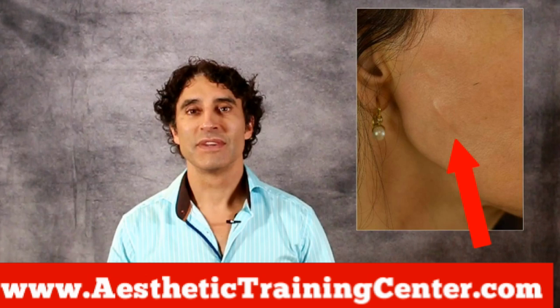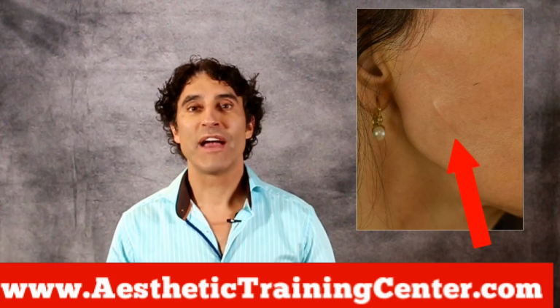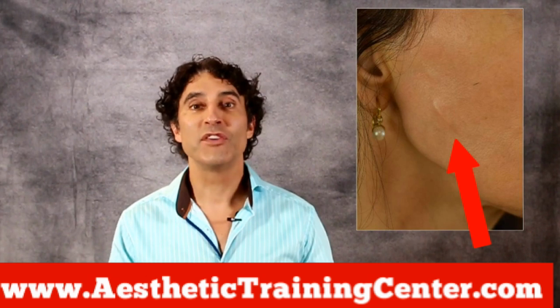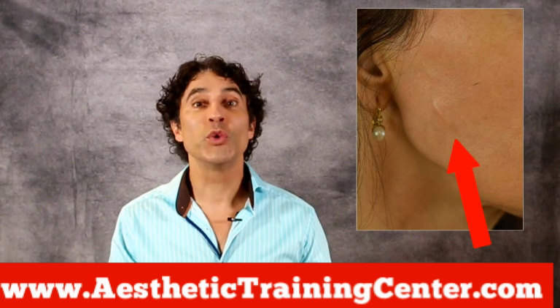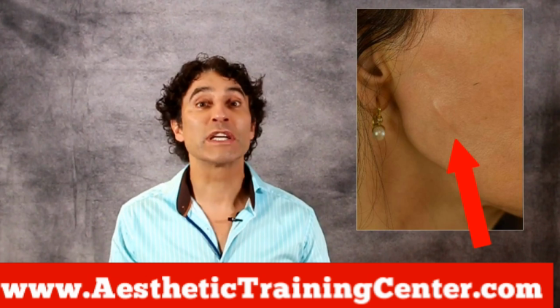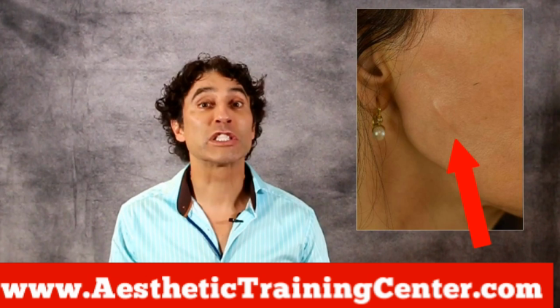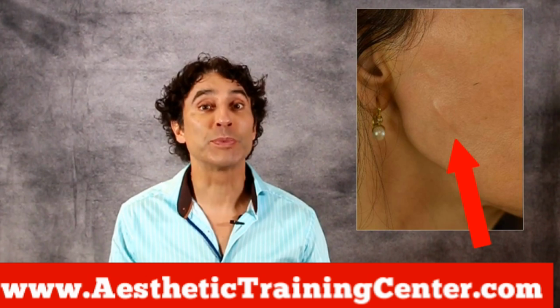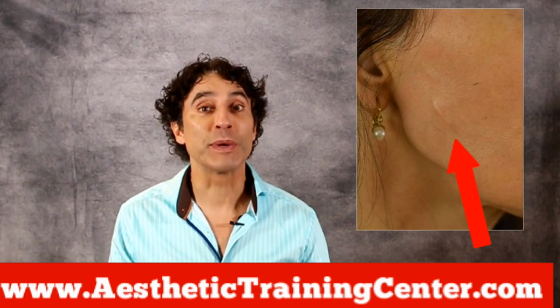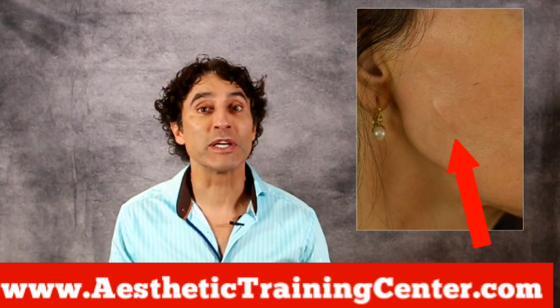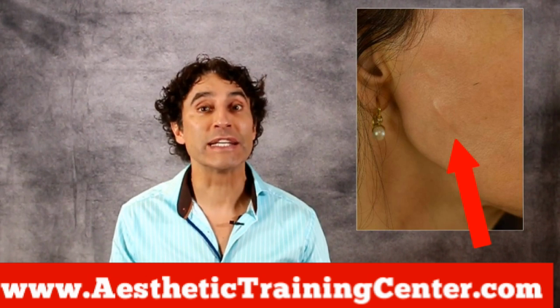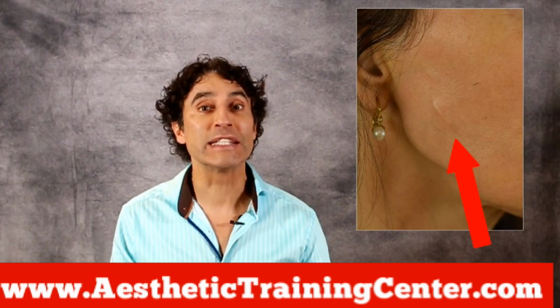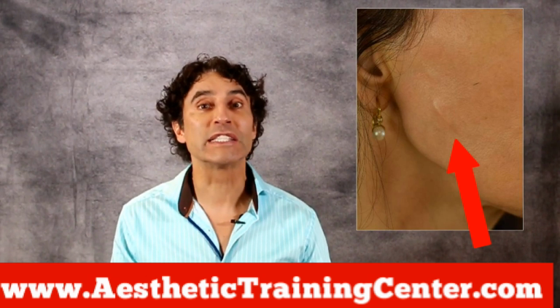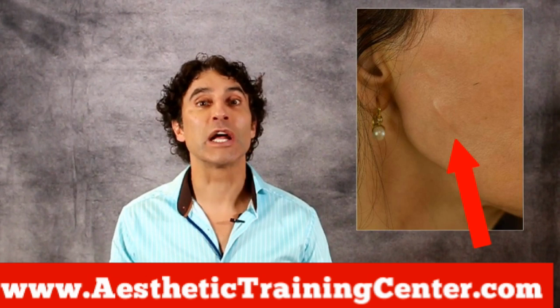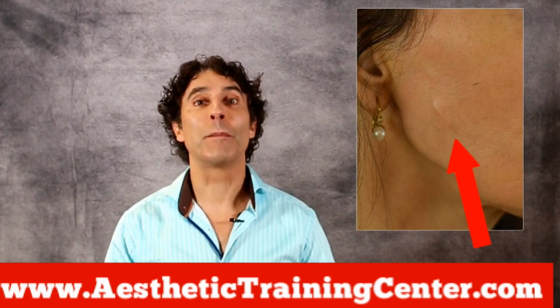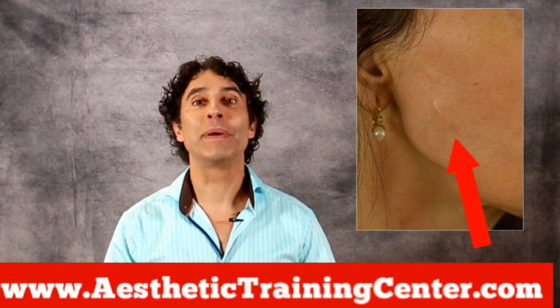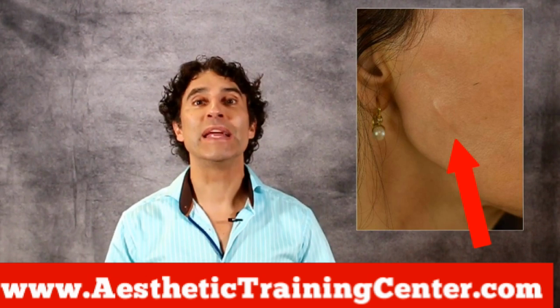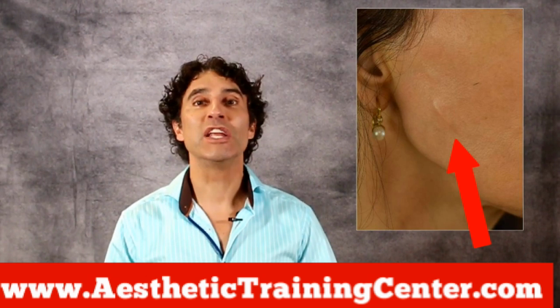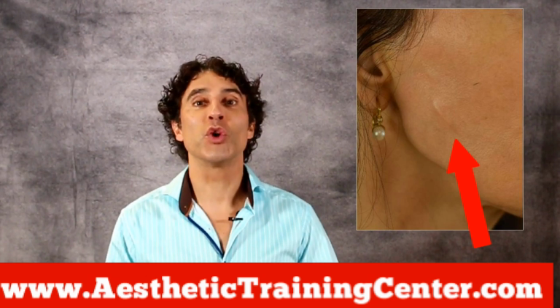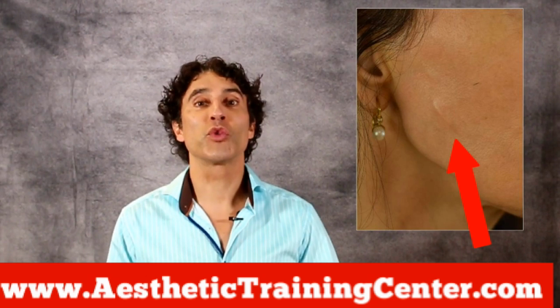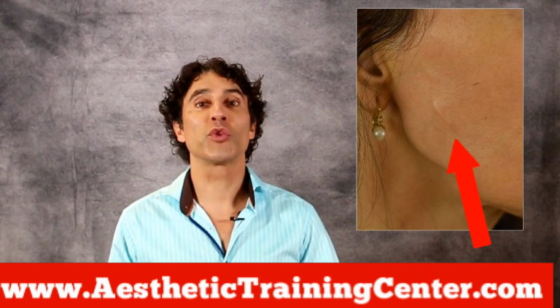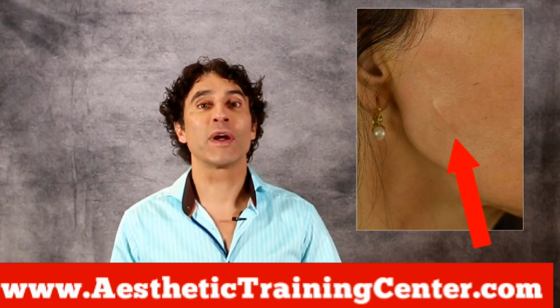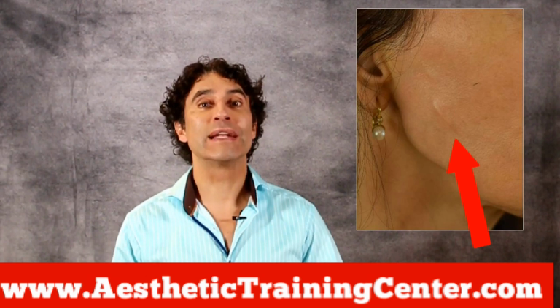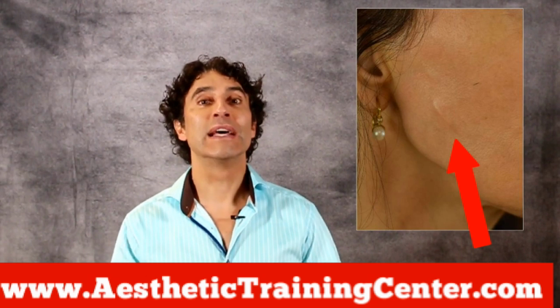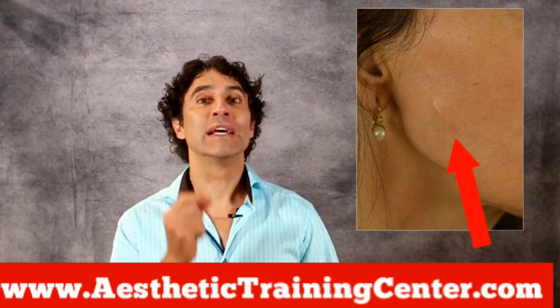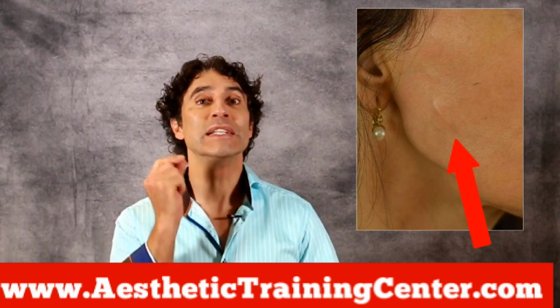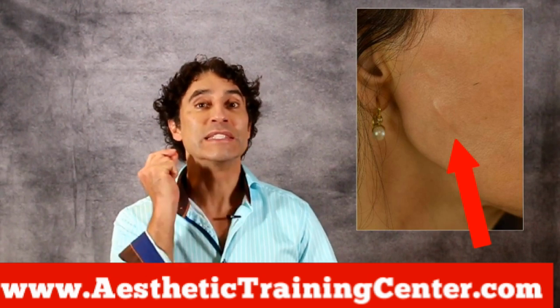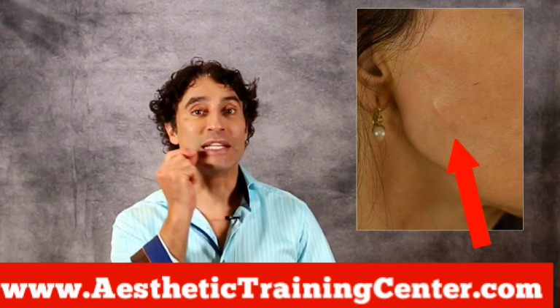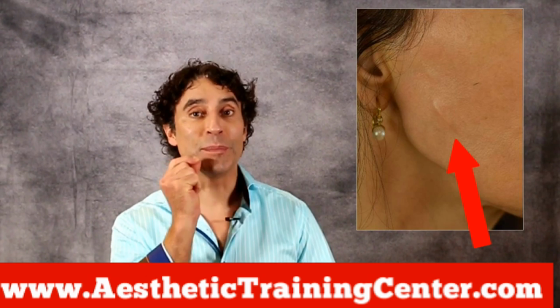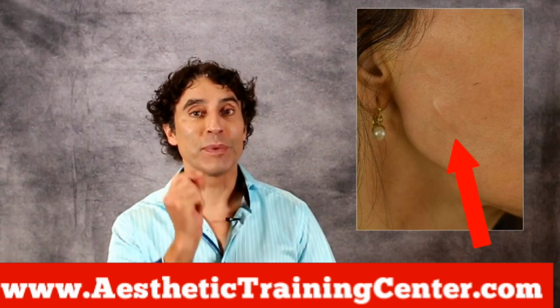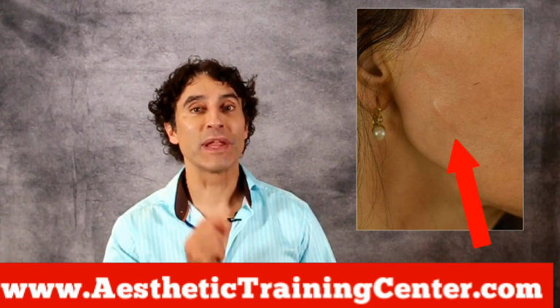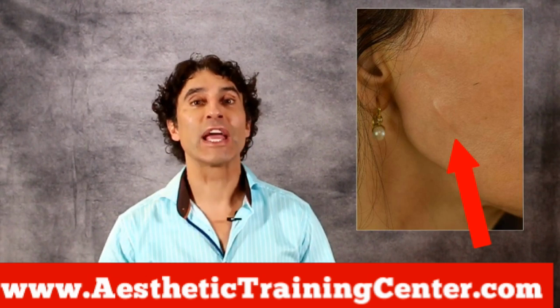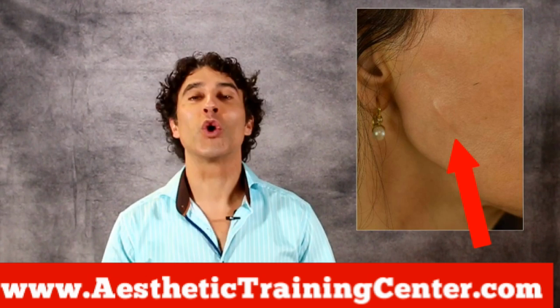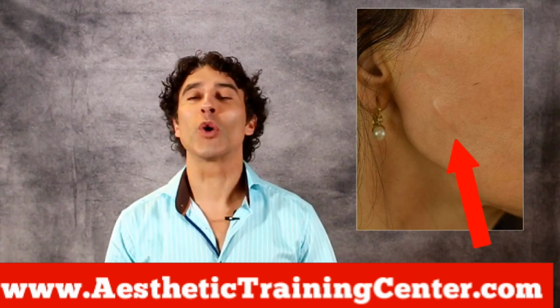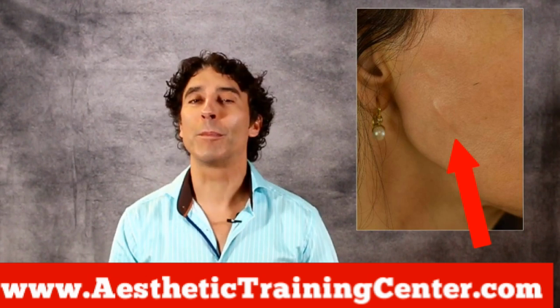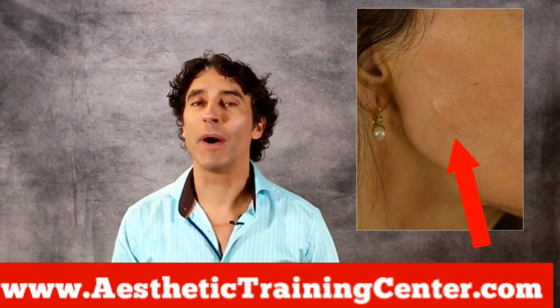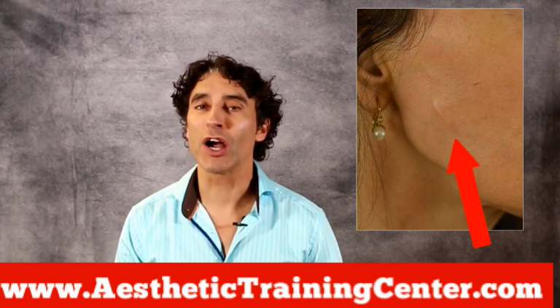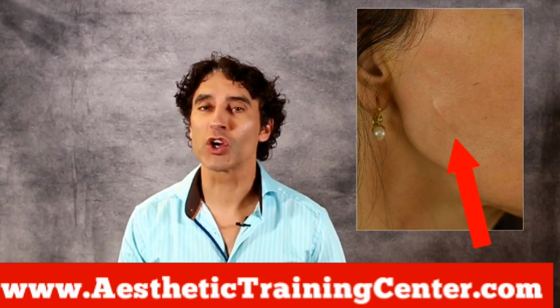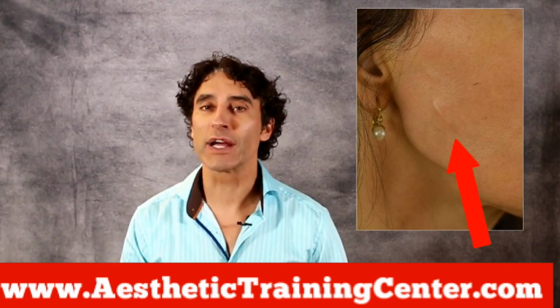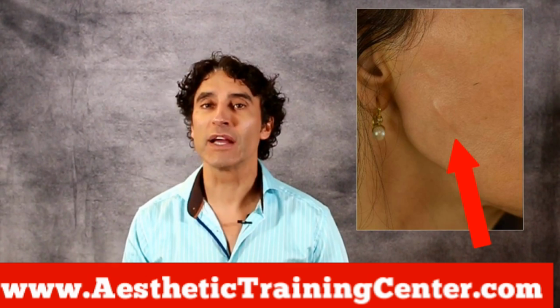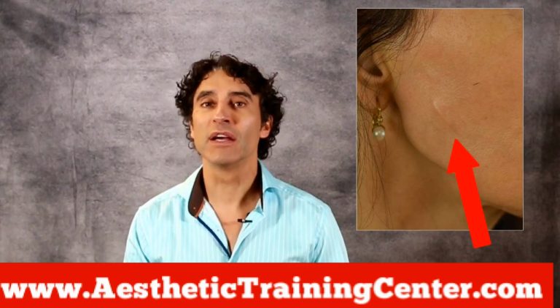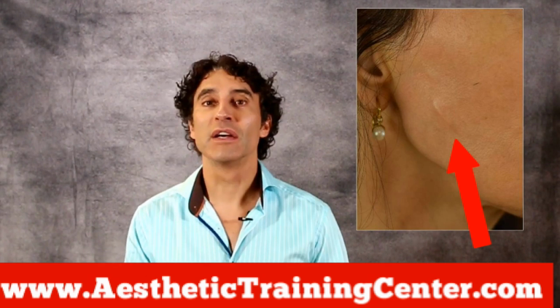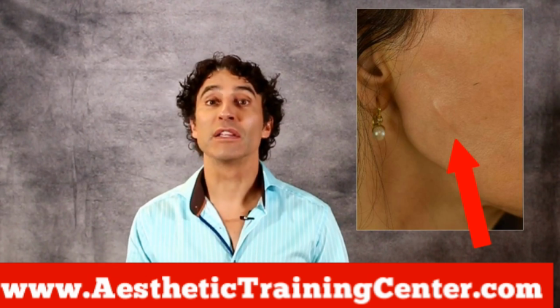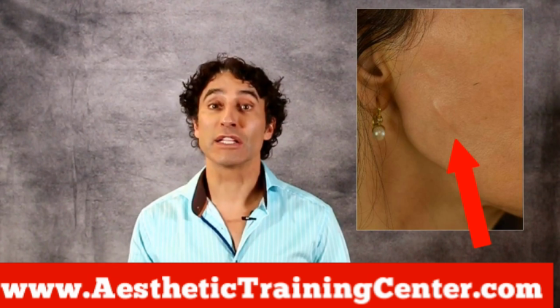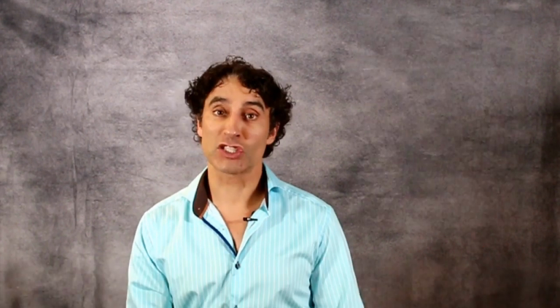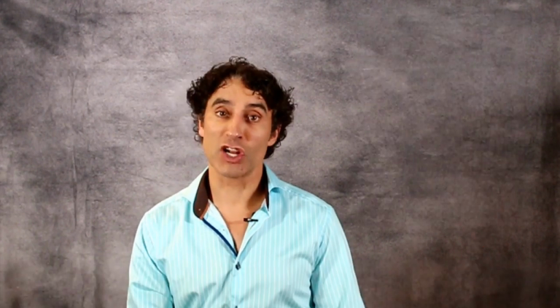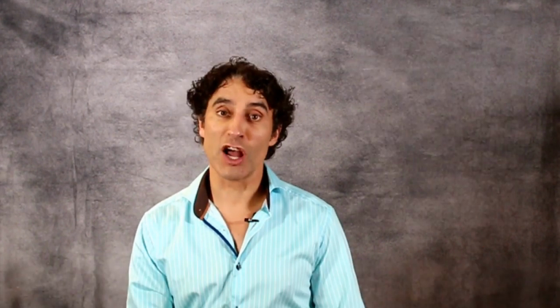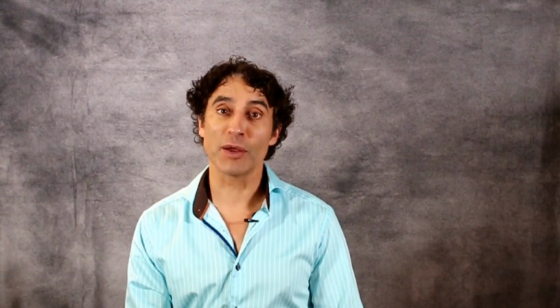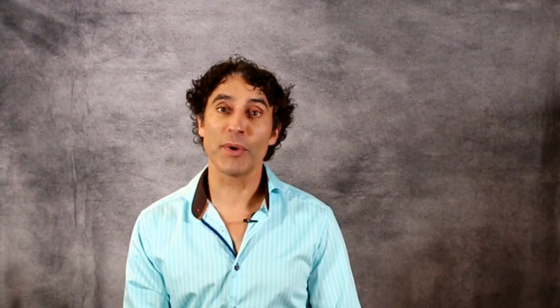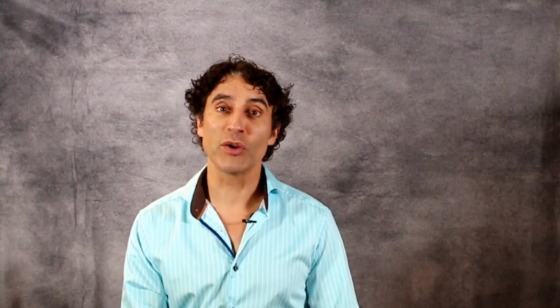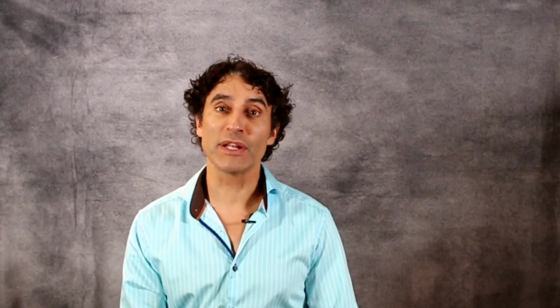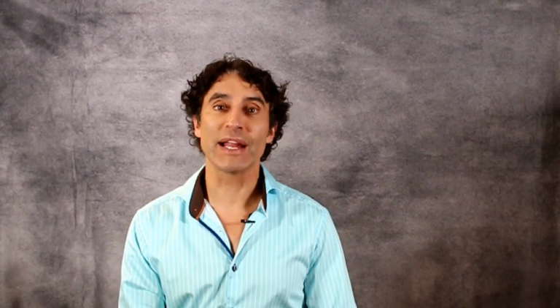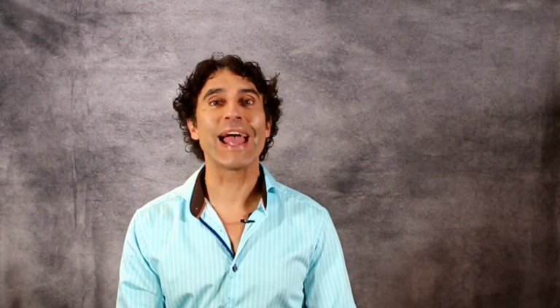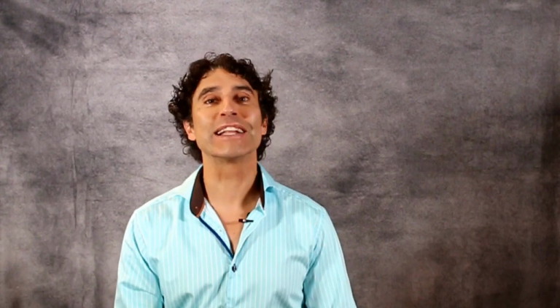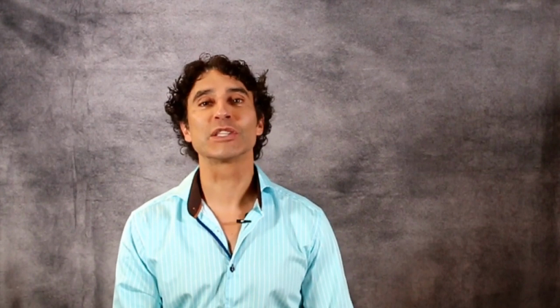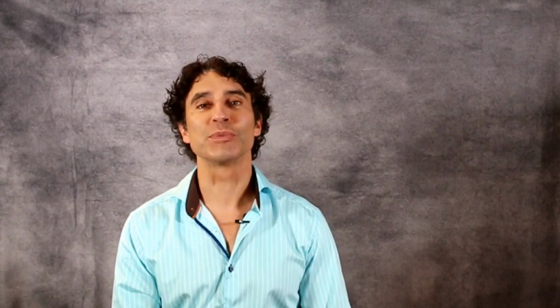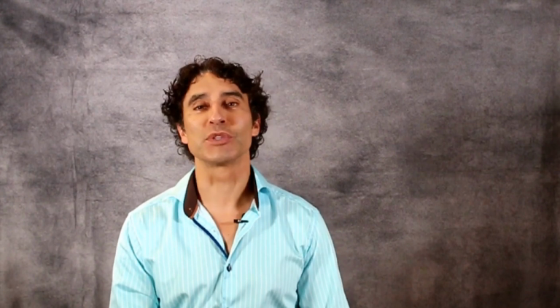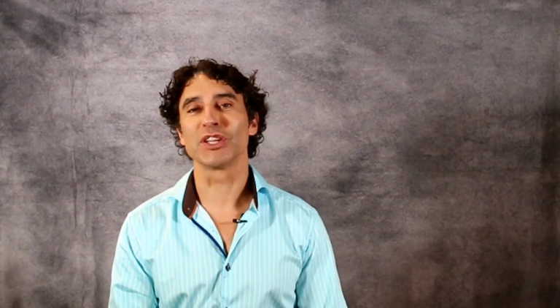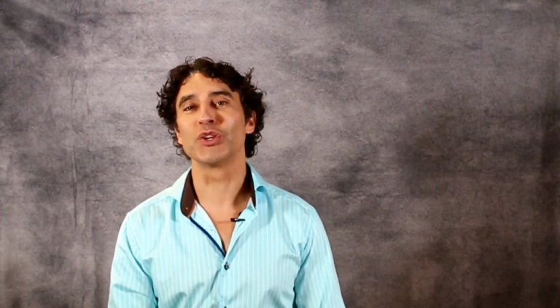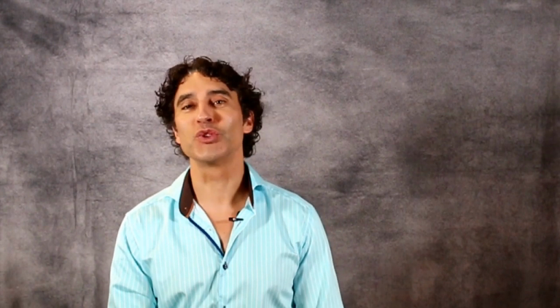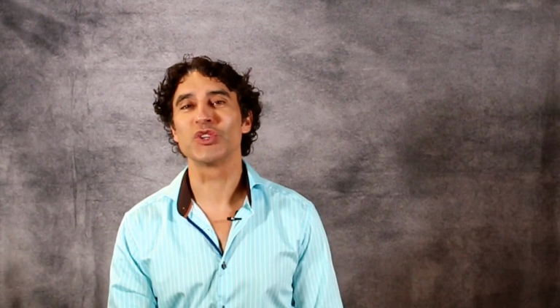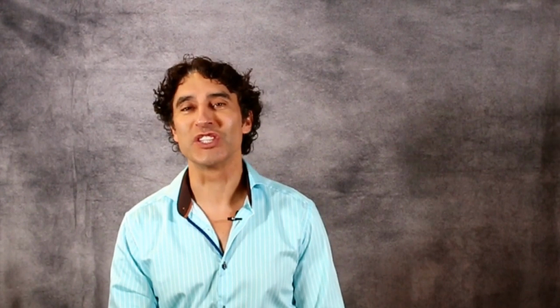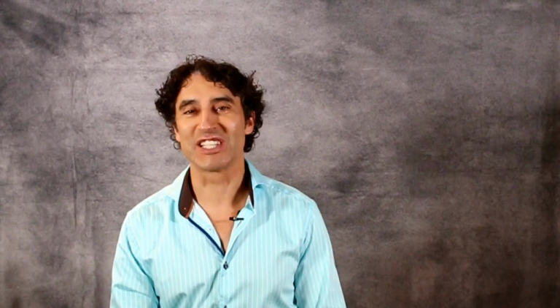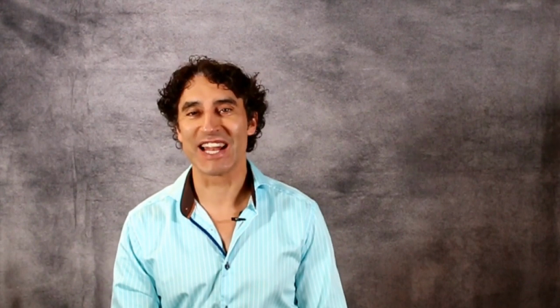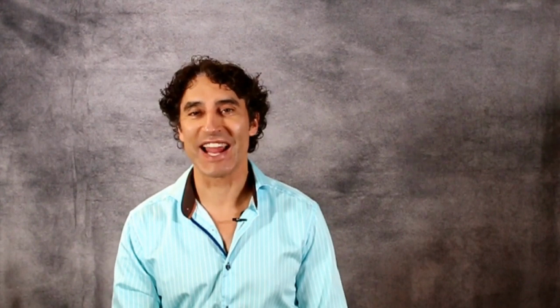Have you experienced a PDO thread dimpling or puckering? Let's talk about it and some solutions today.